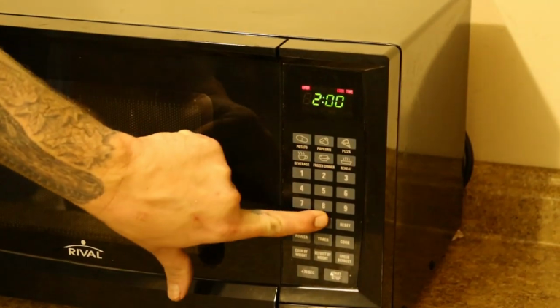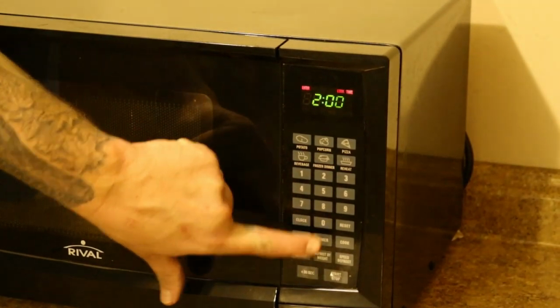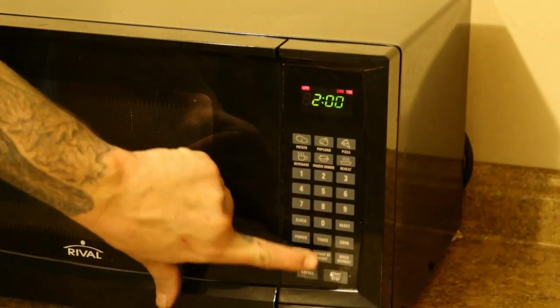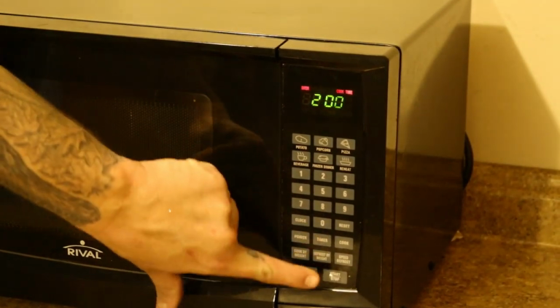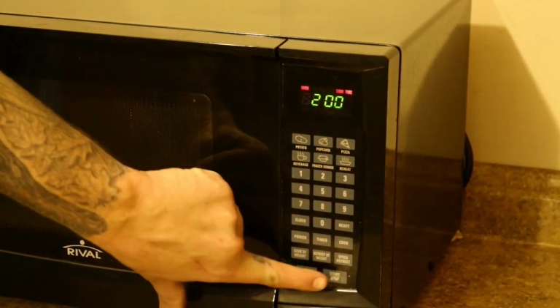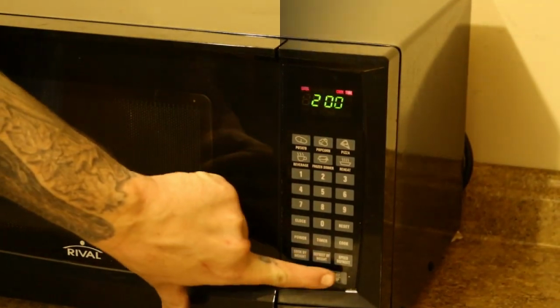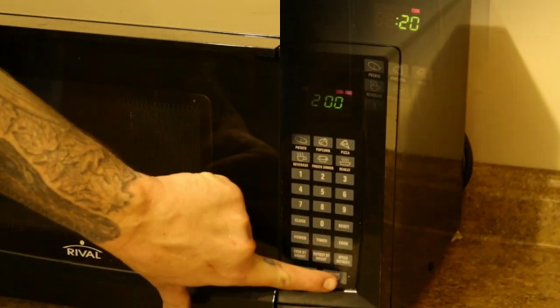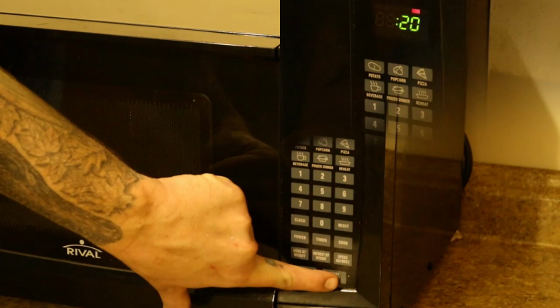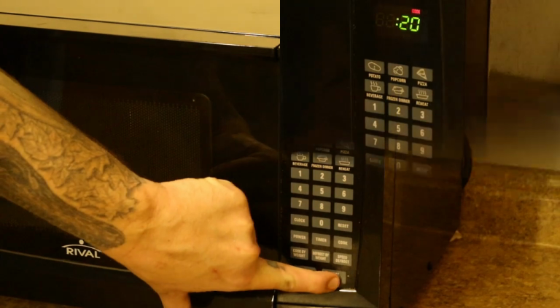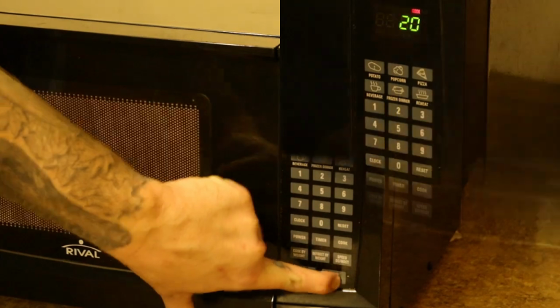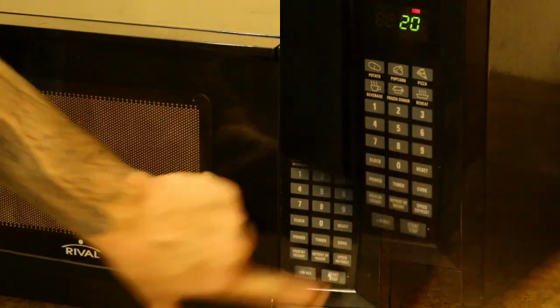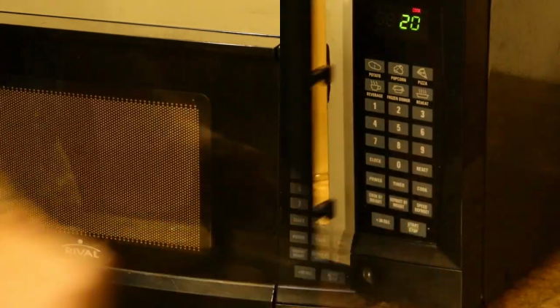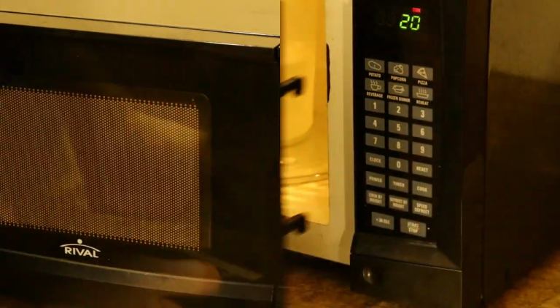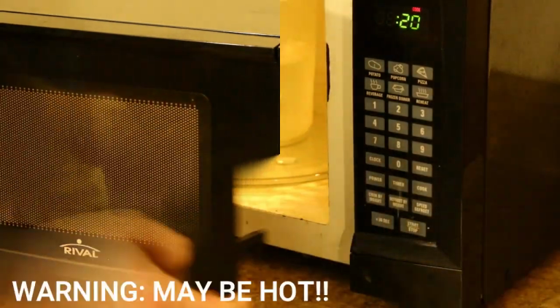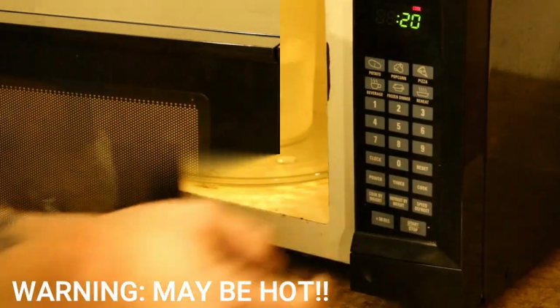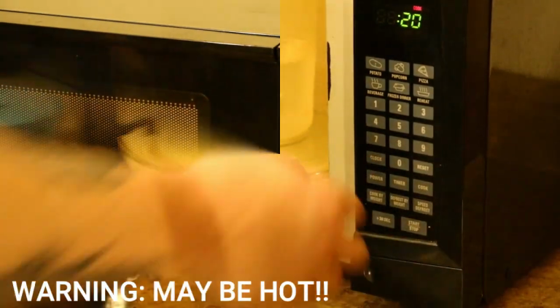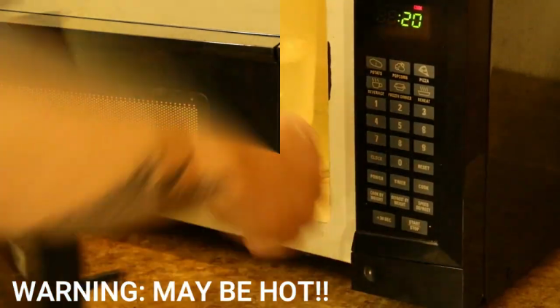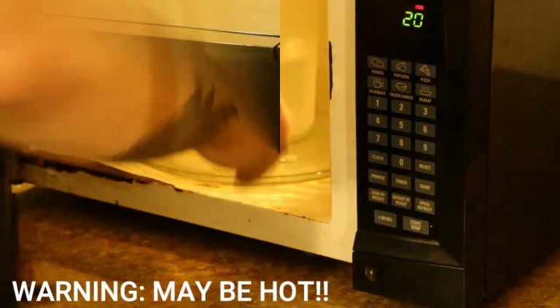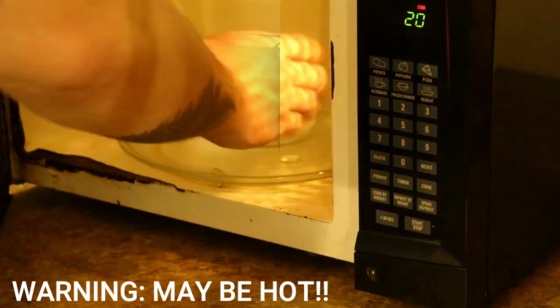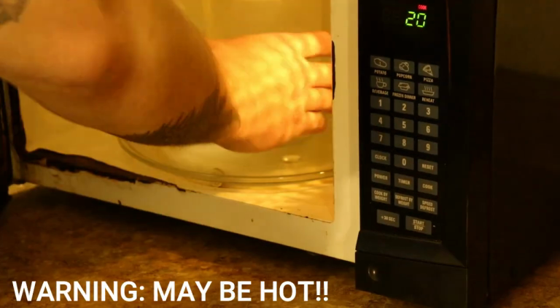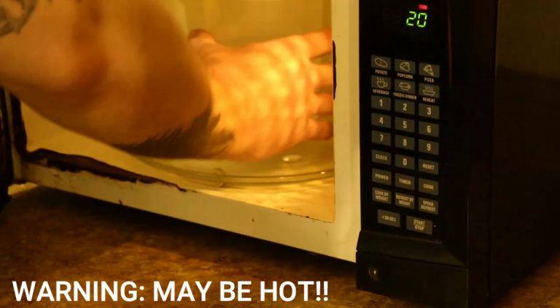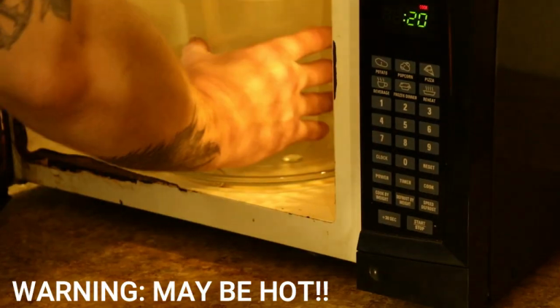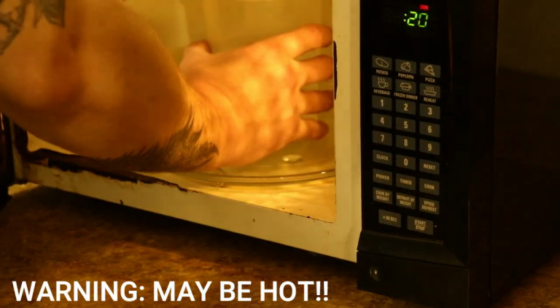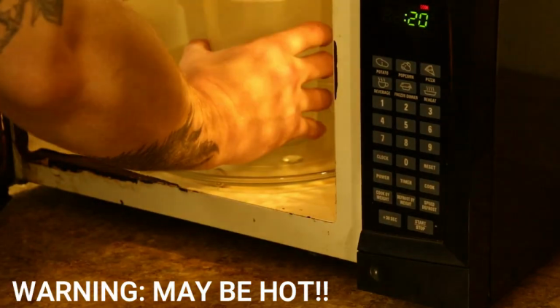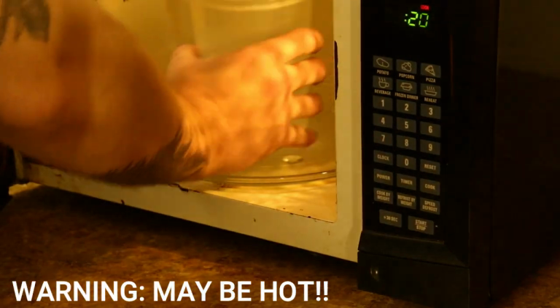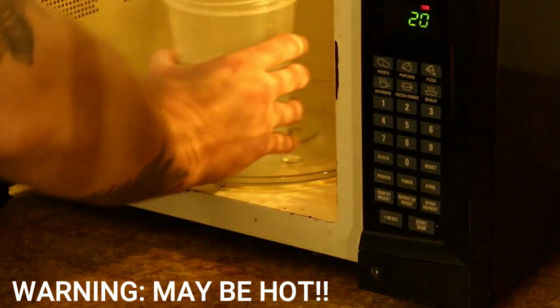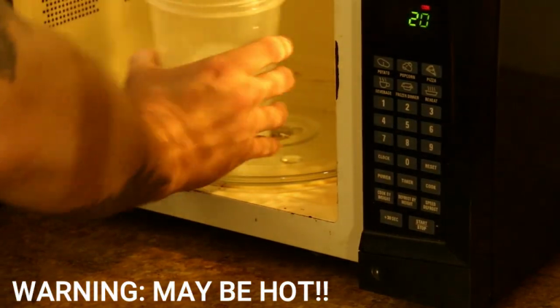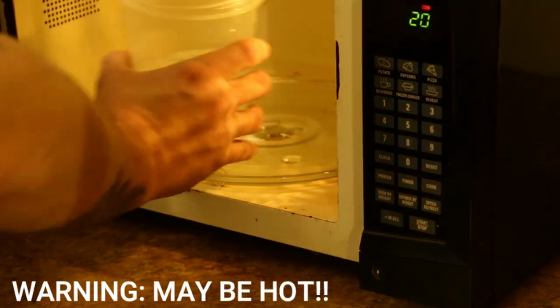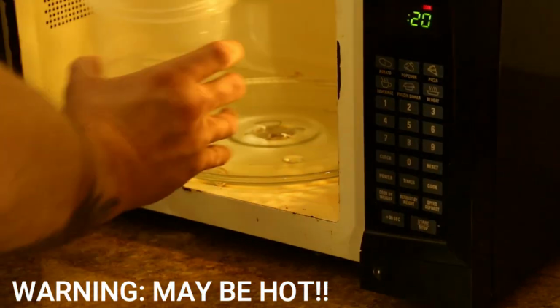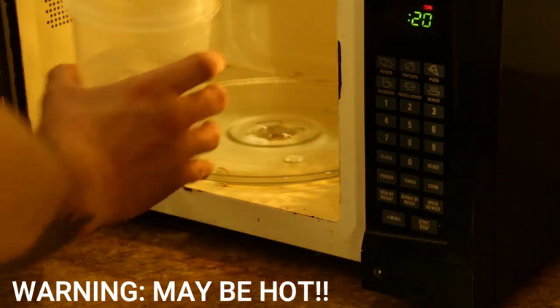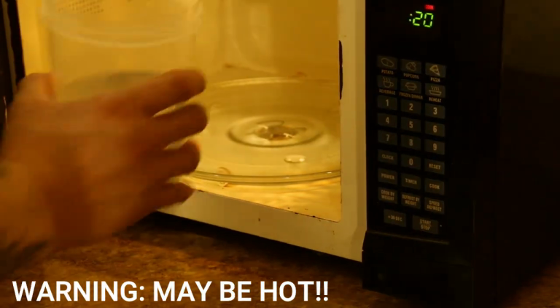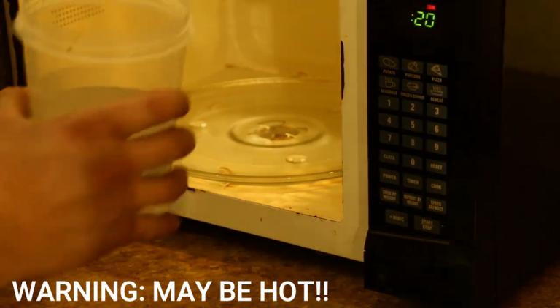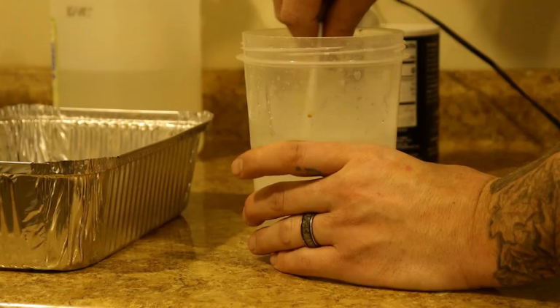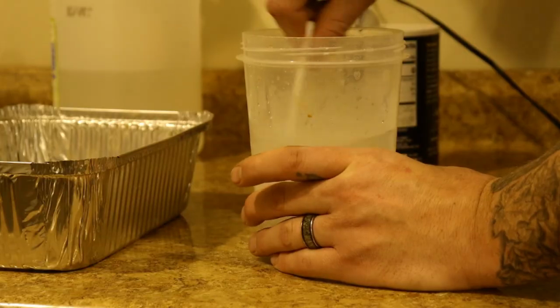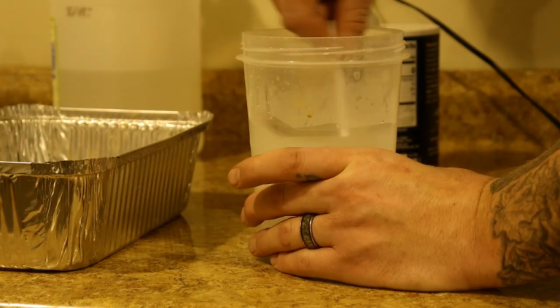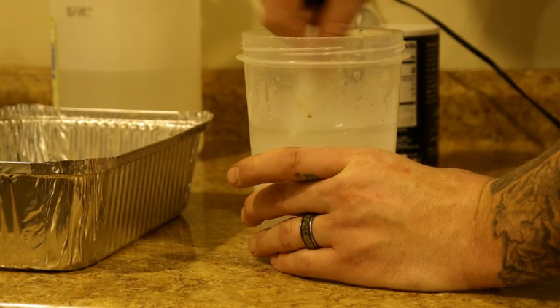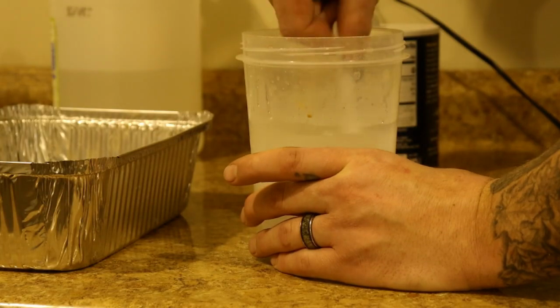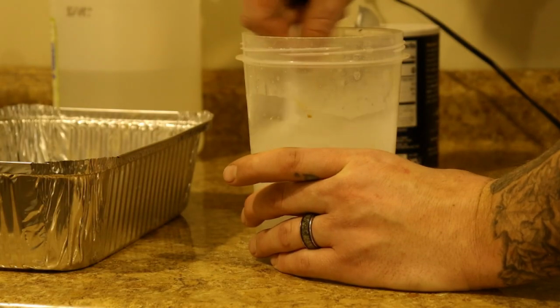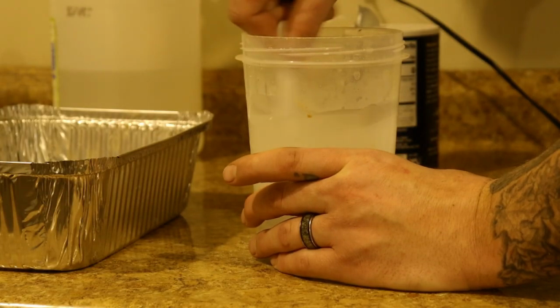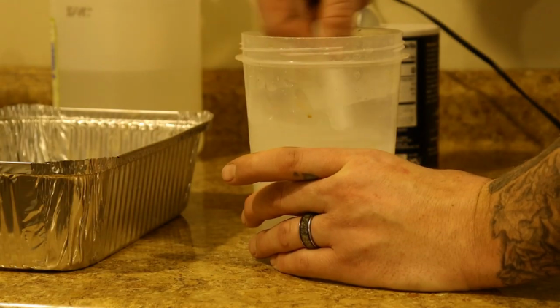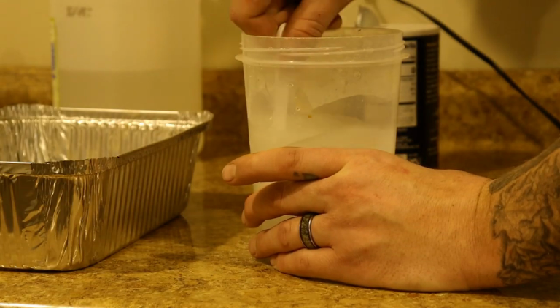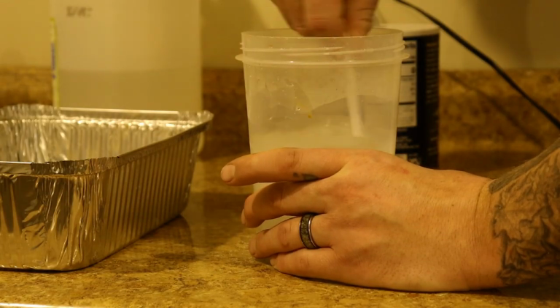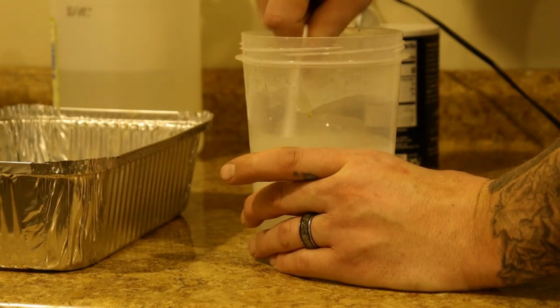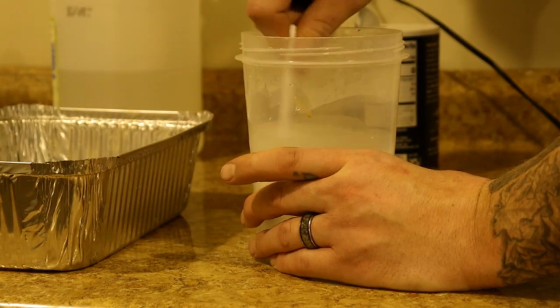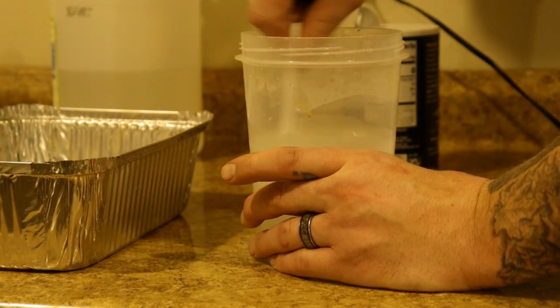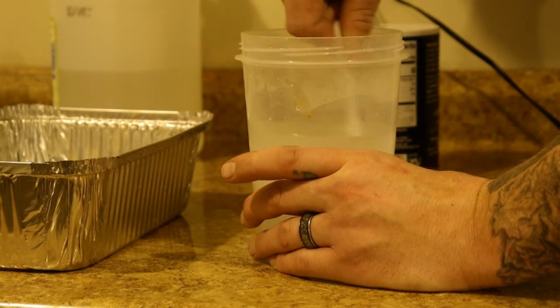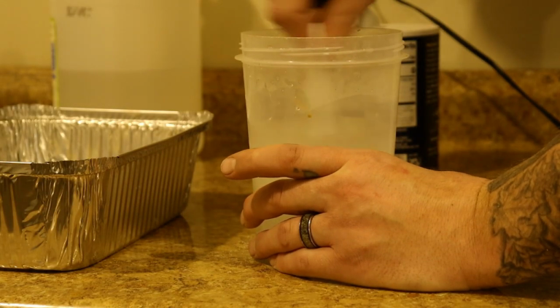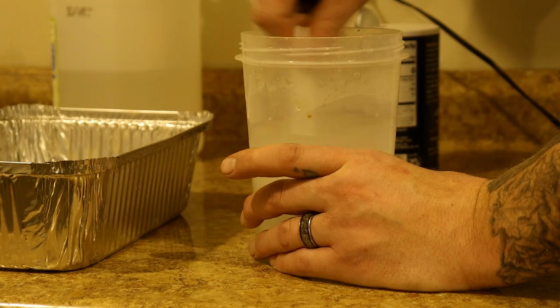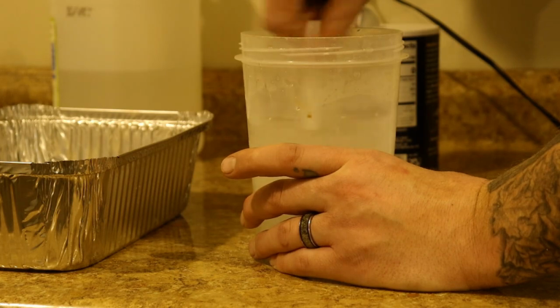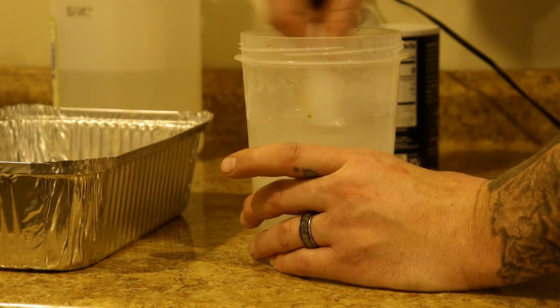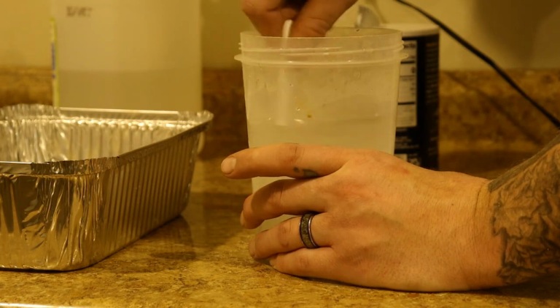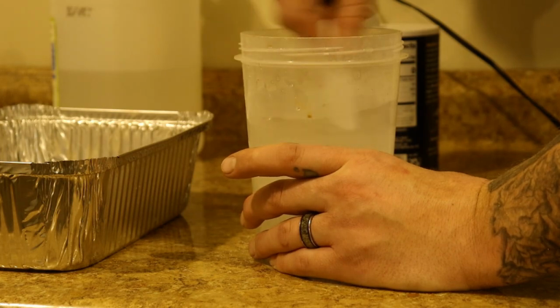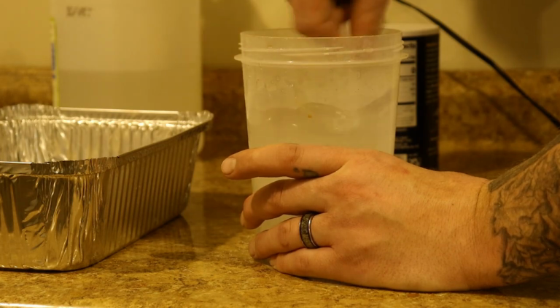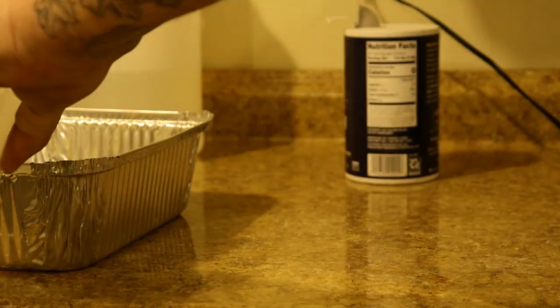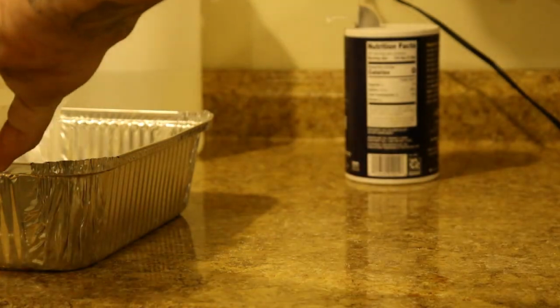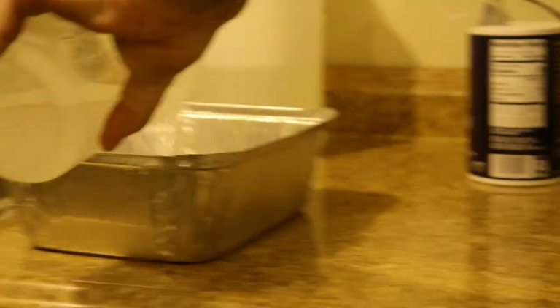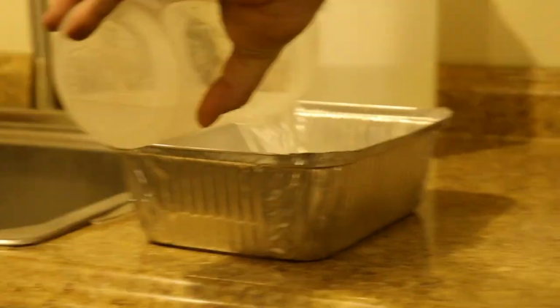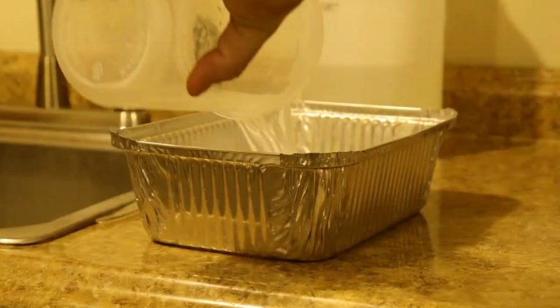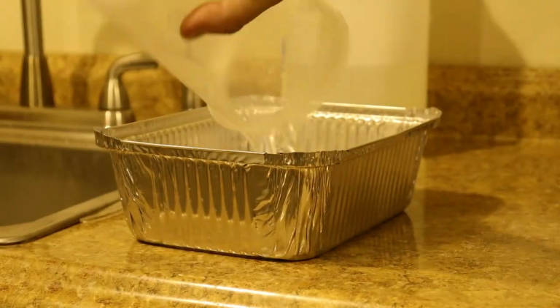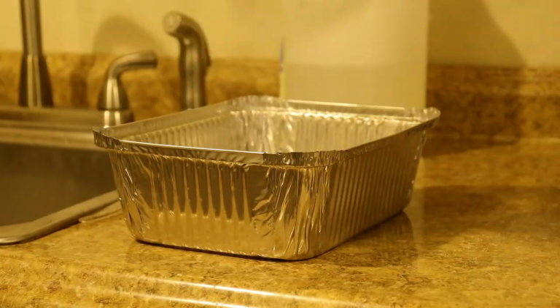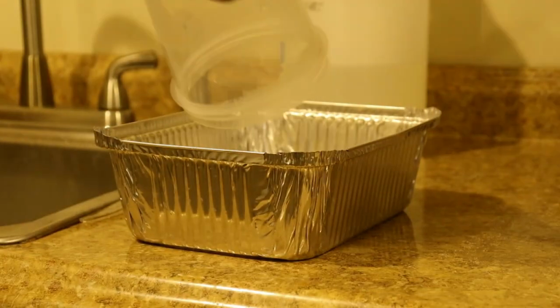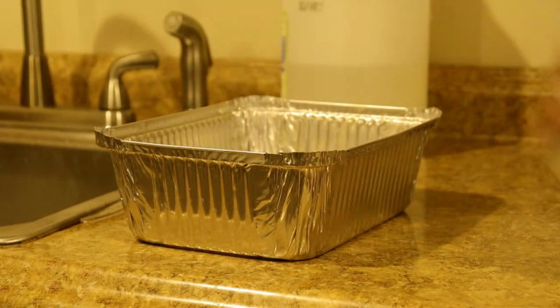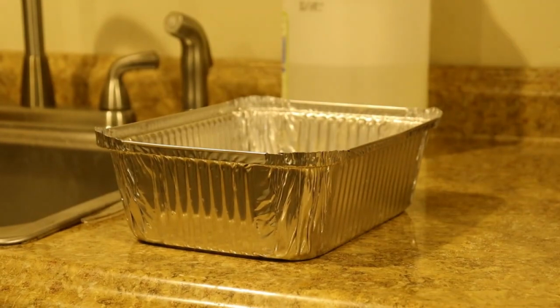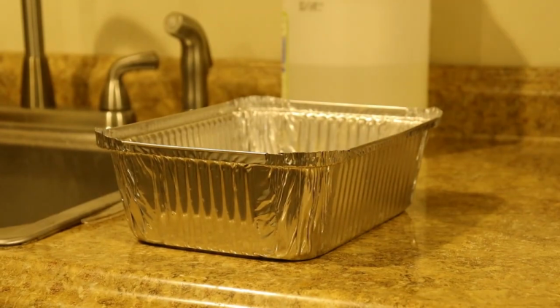Now that the vinegar is hot, remove from the microwave and add two tablespoons of salt and mix. Put the mixture into a container for your parts.